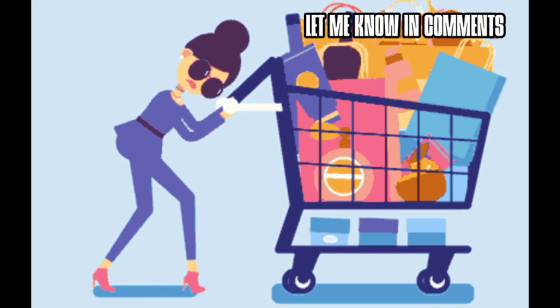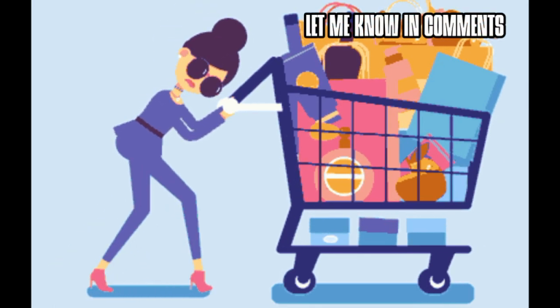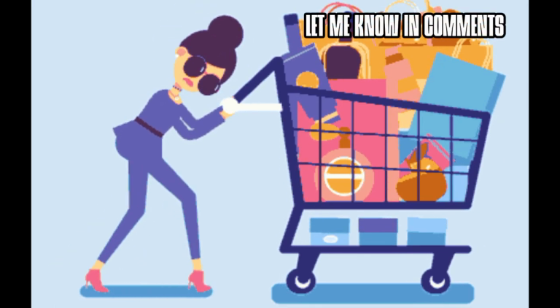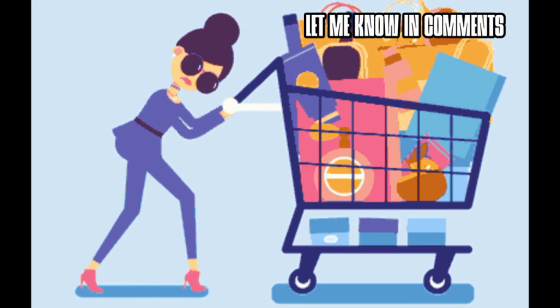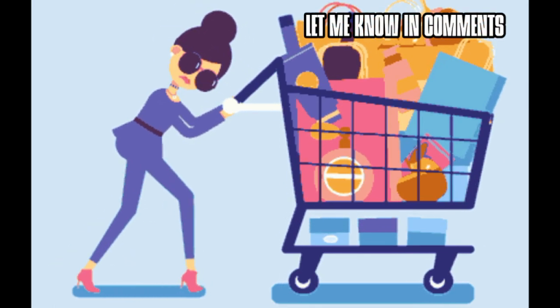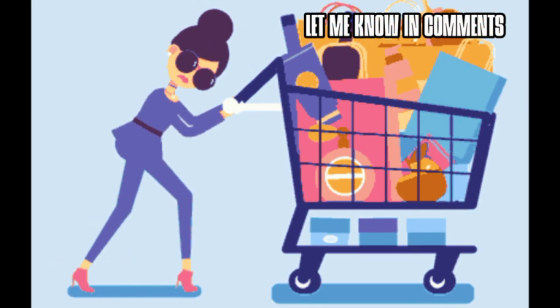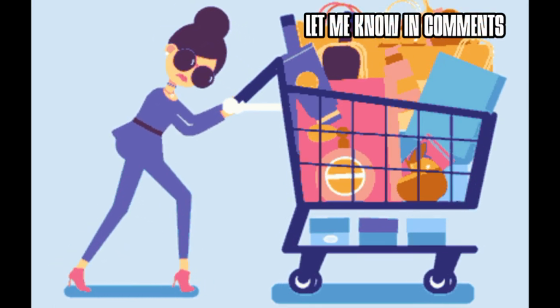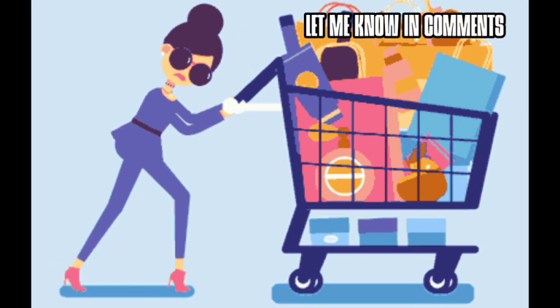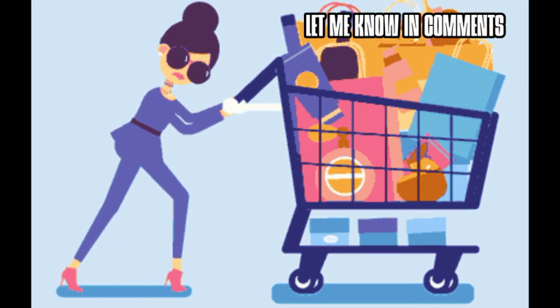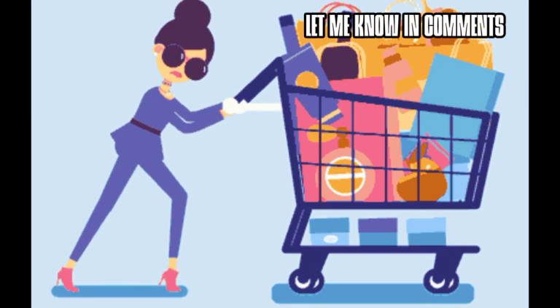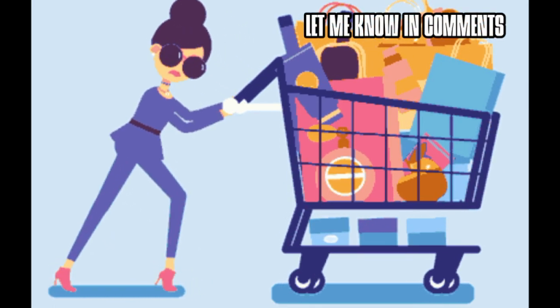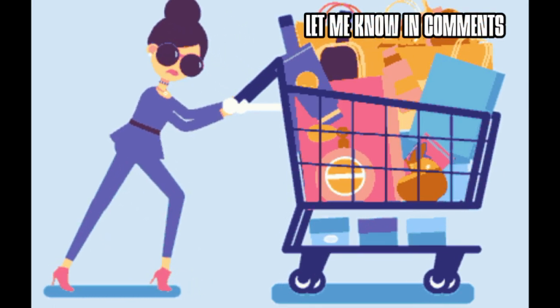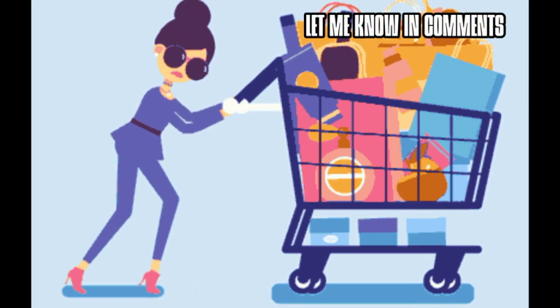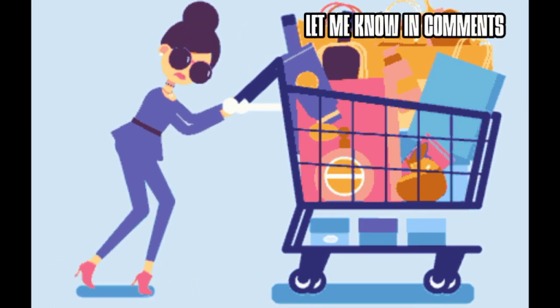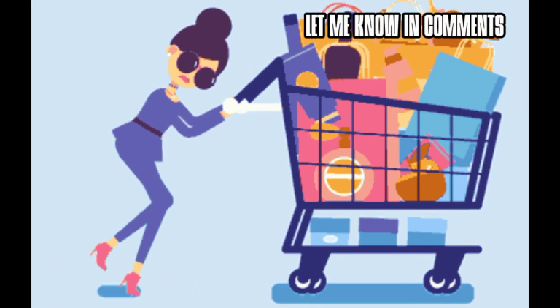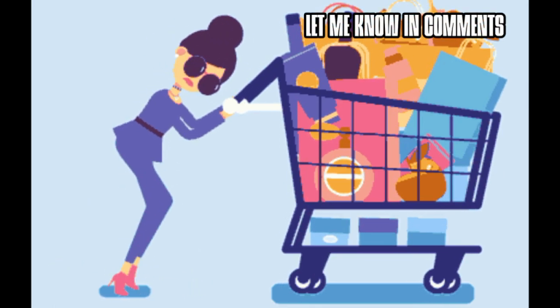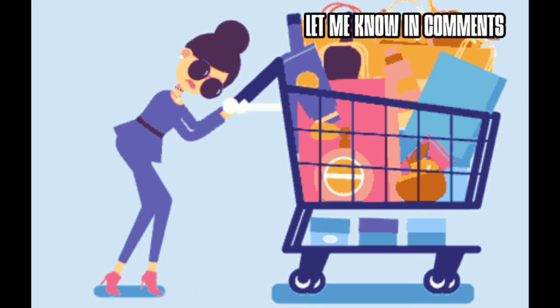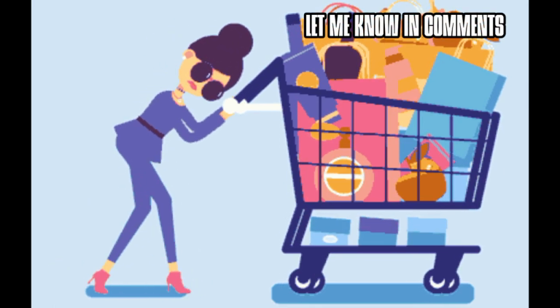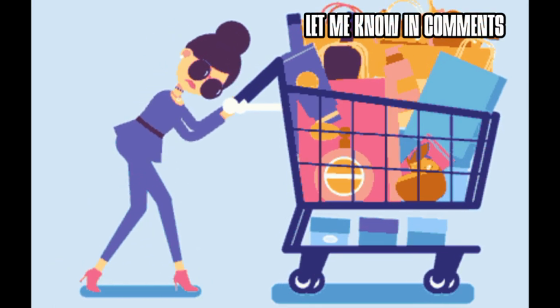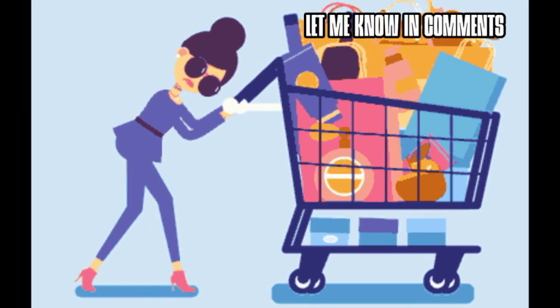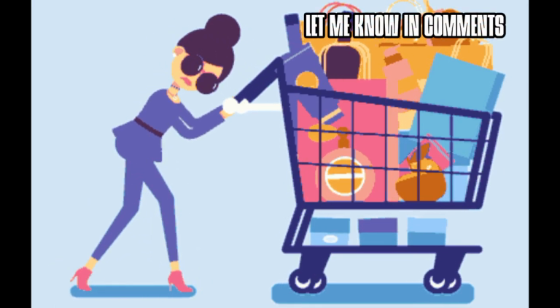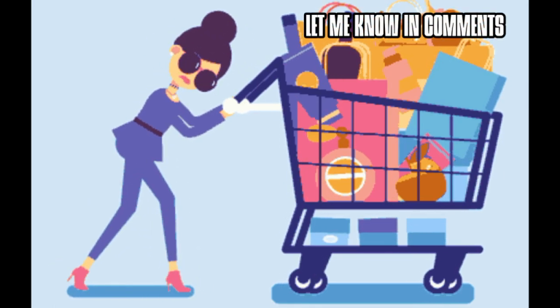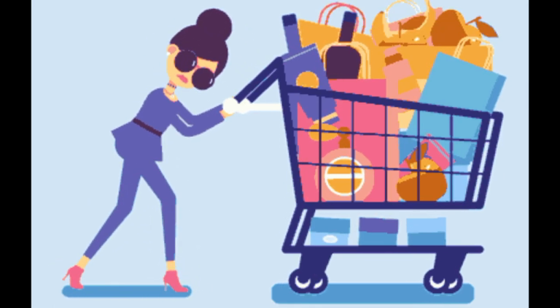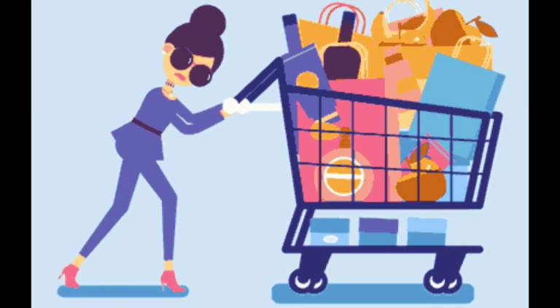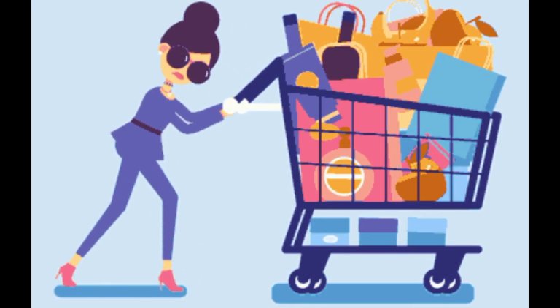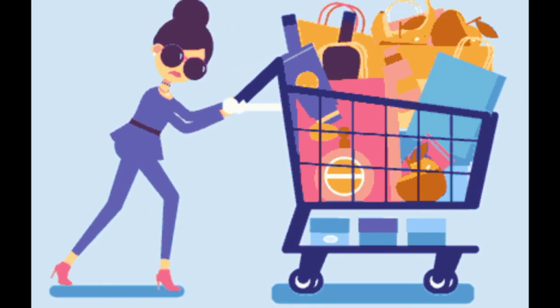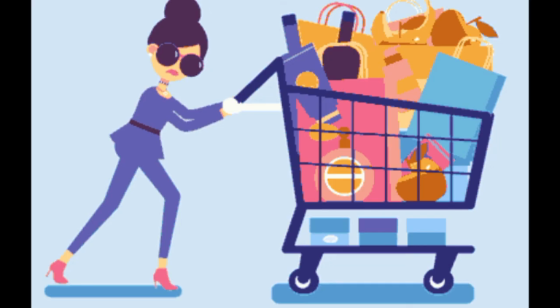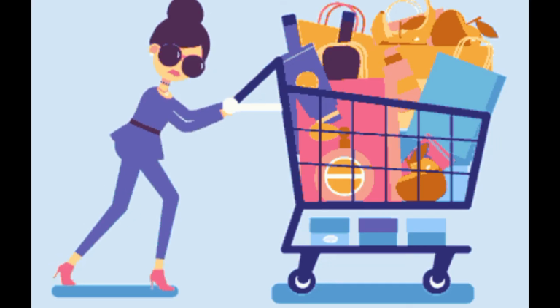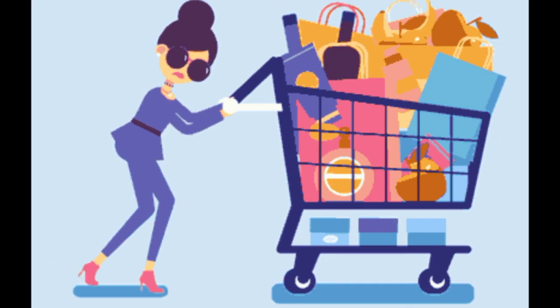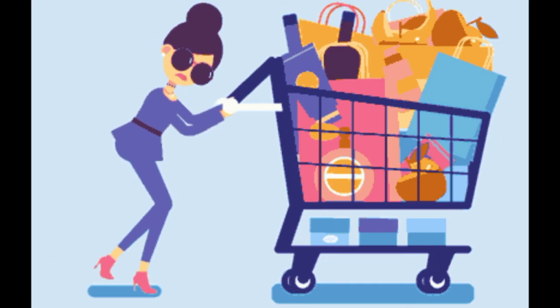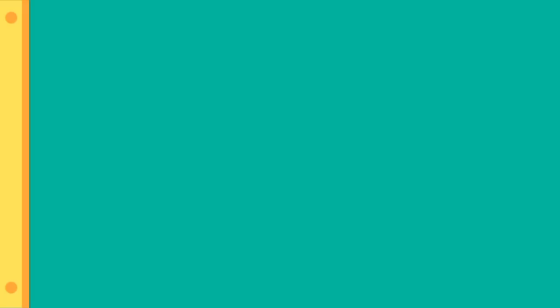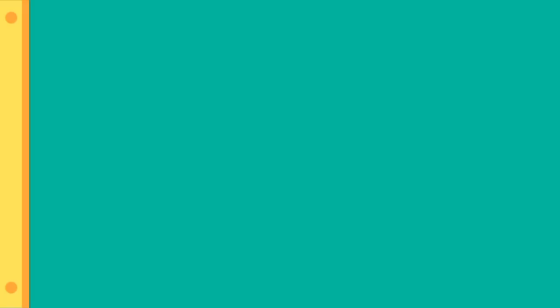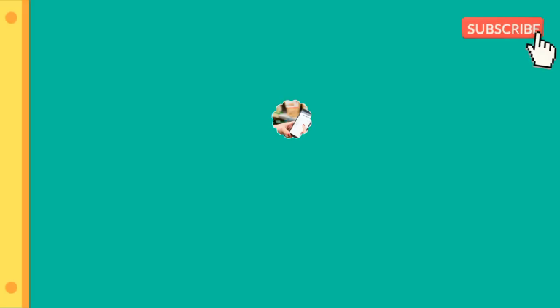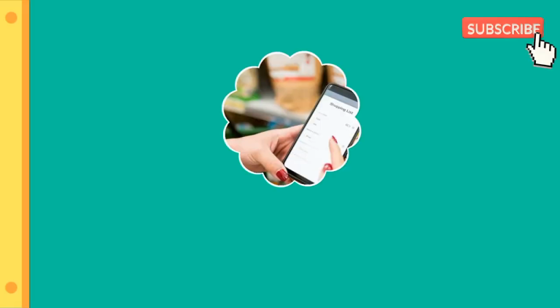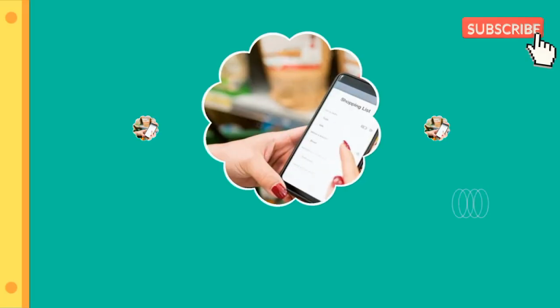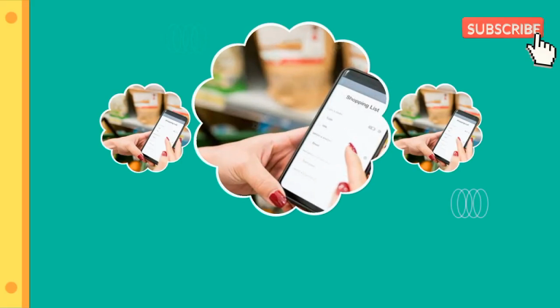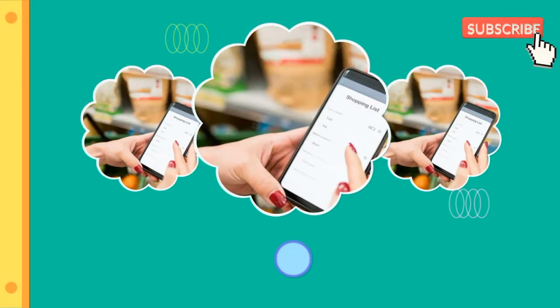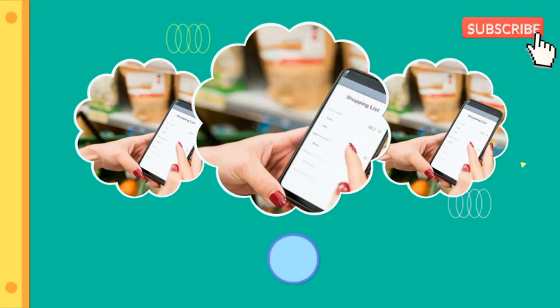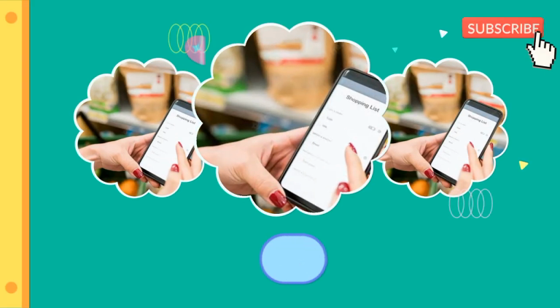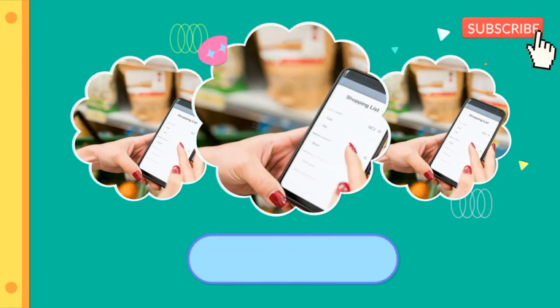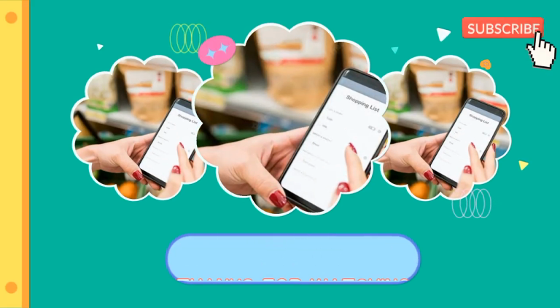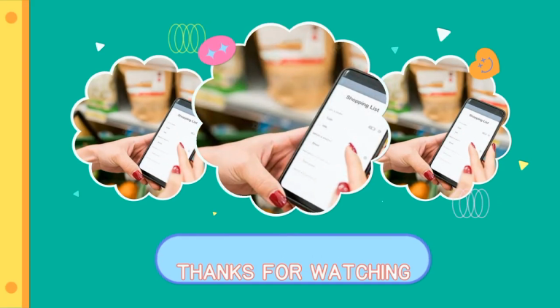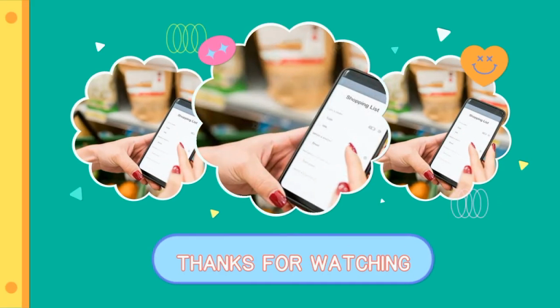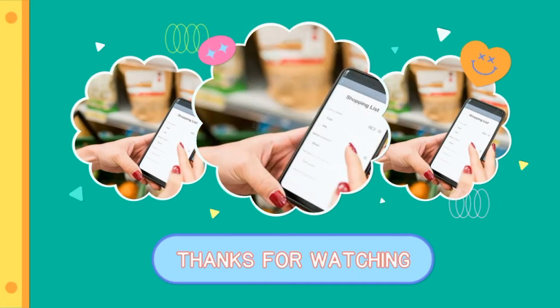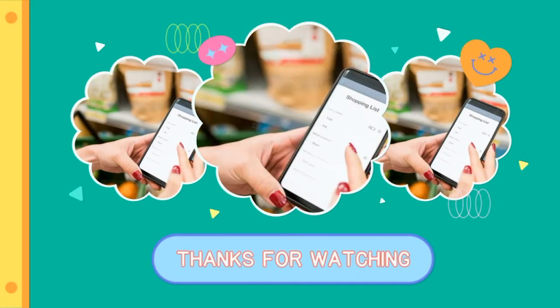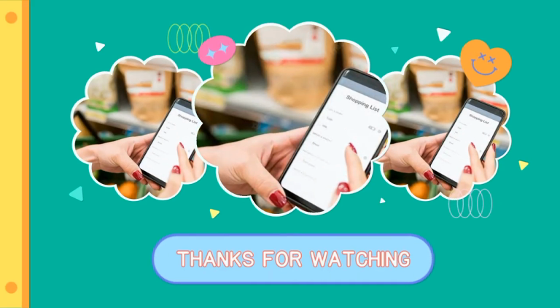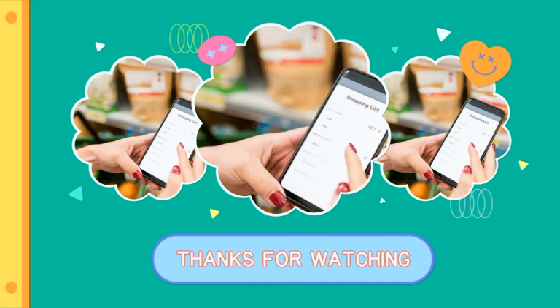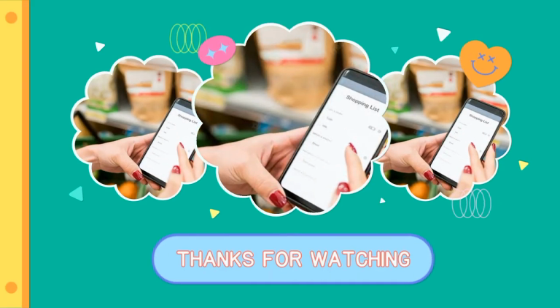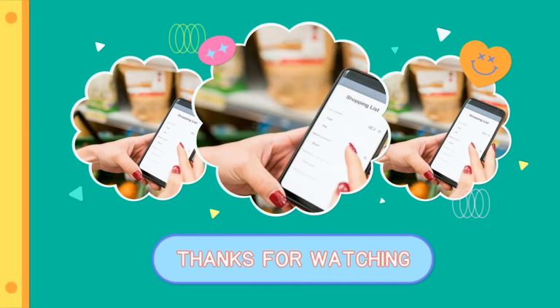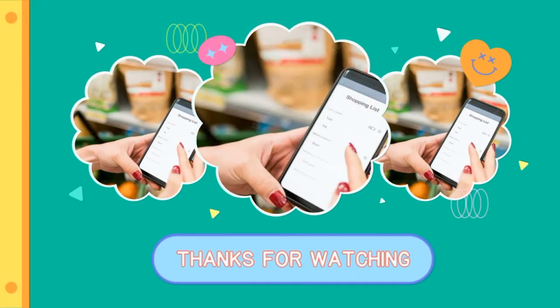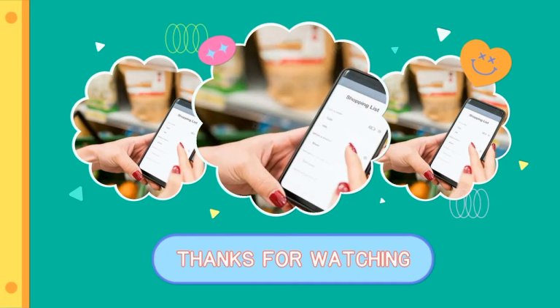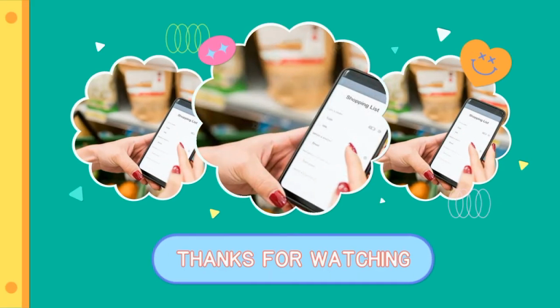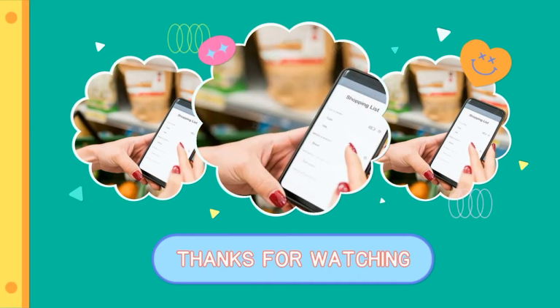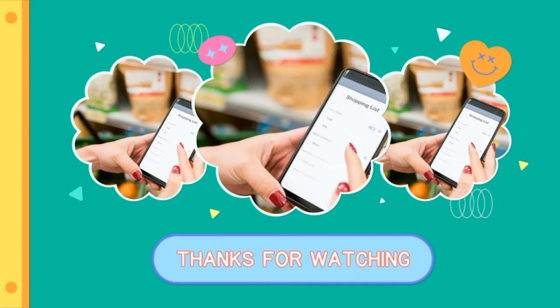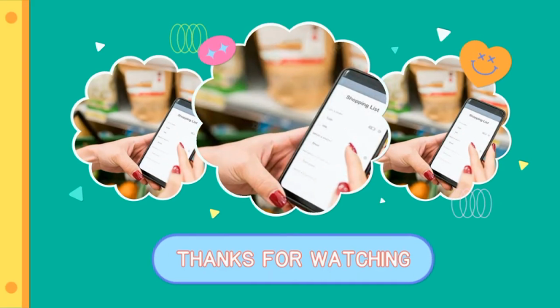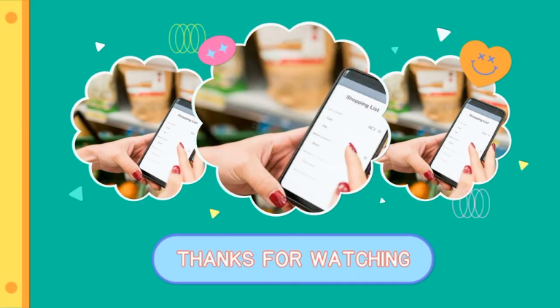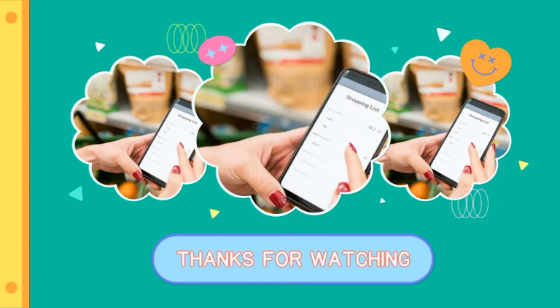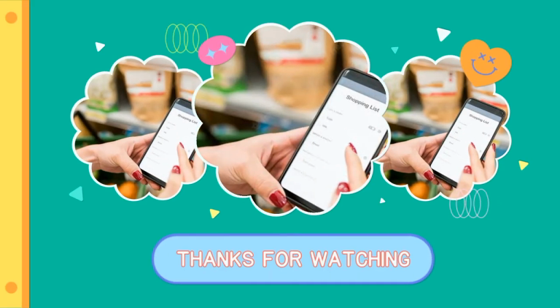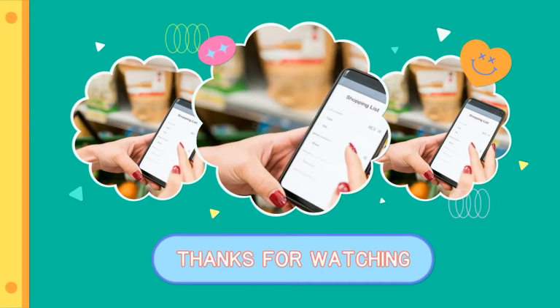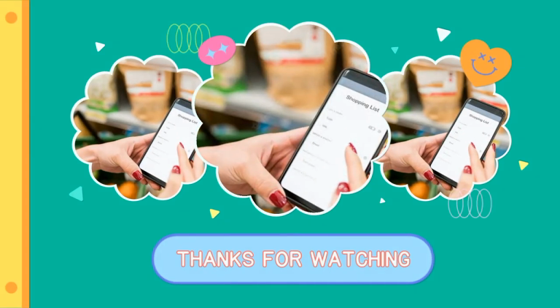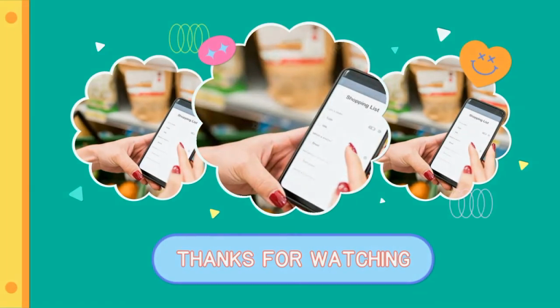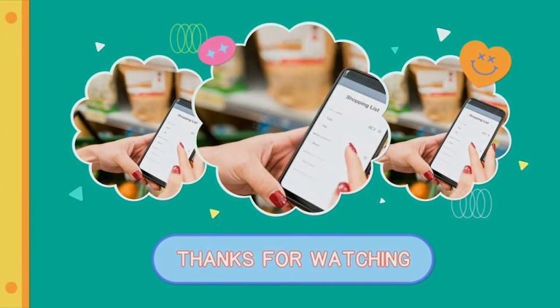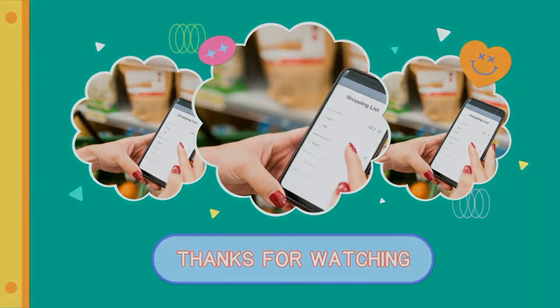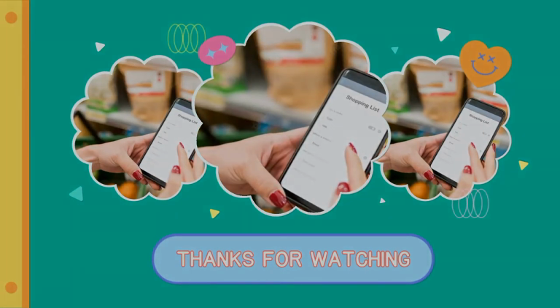Please let me know in the comments. Thank you all. If you are not yet subscribed, please subscribe now. Thank you.